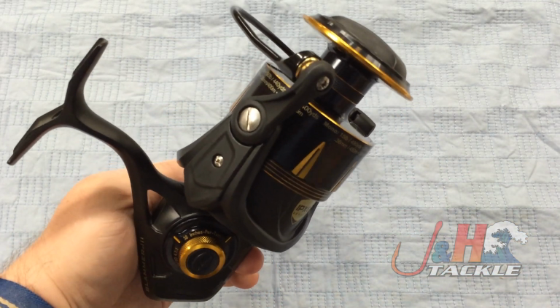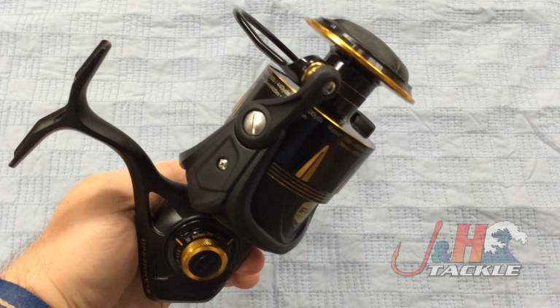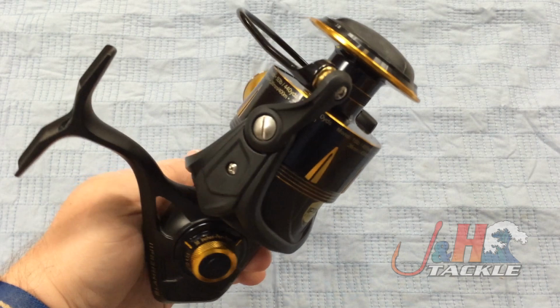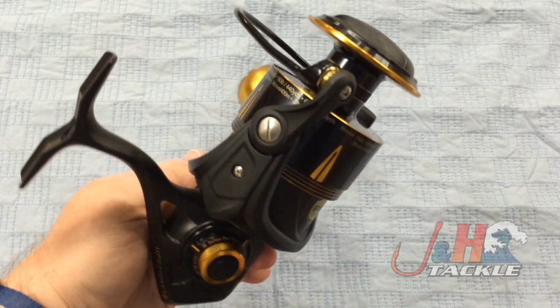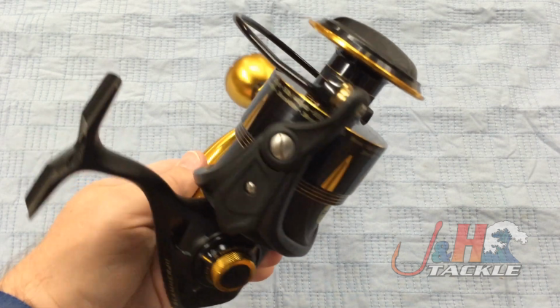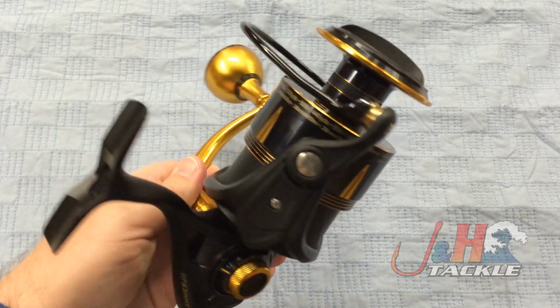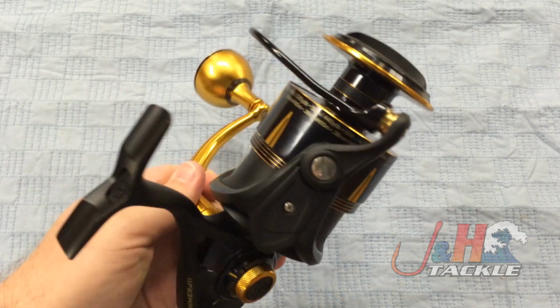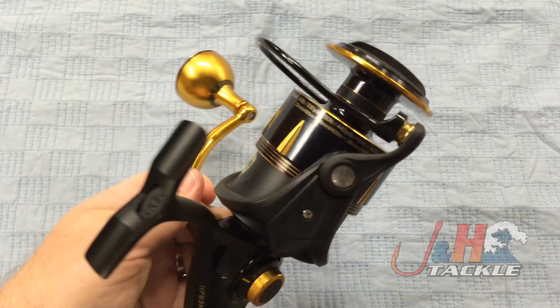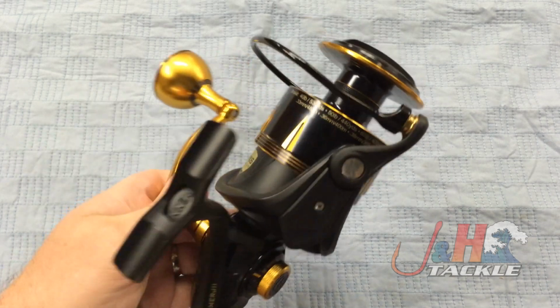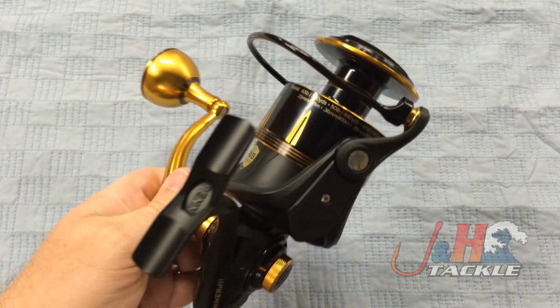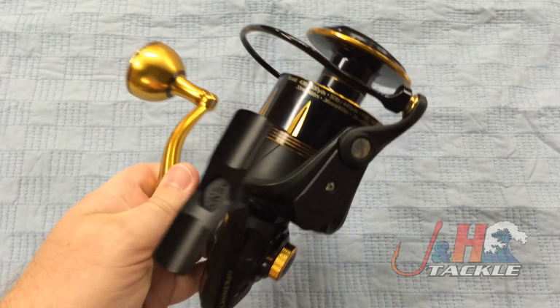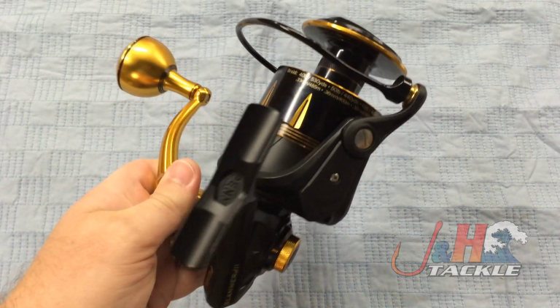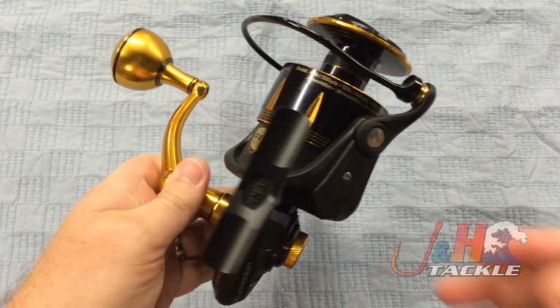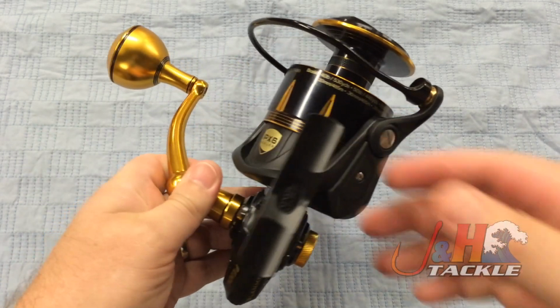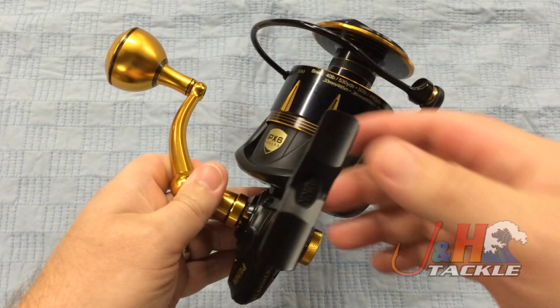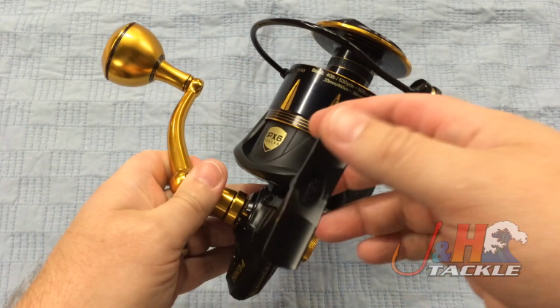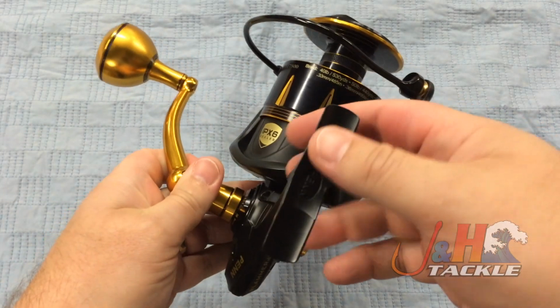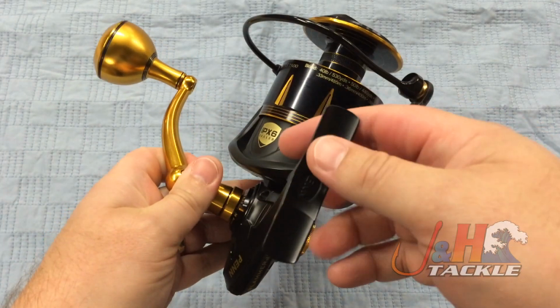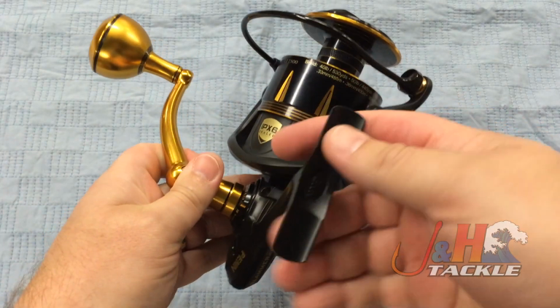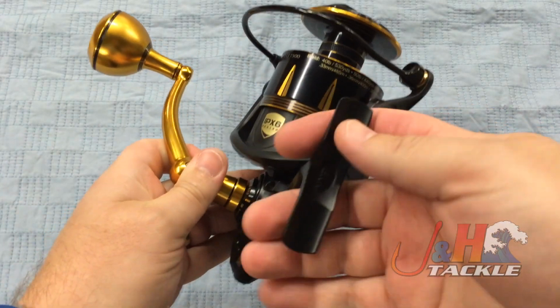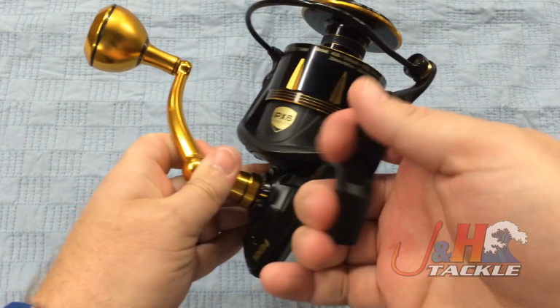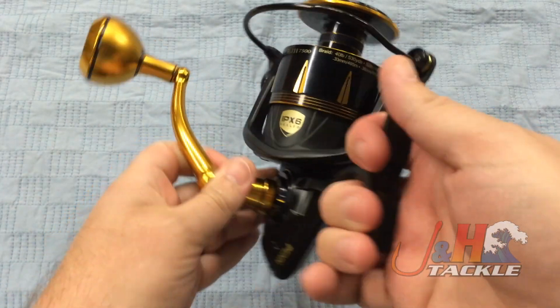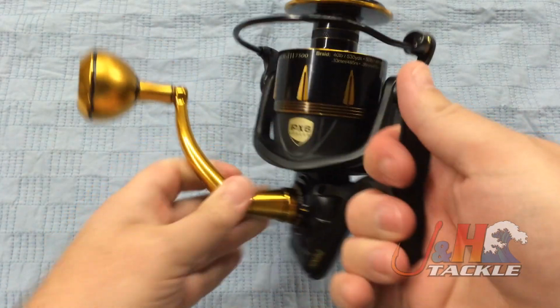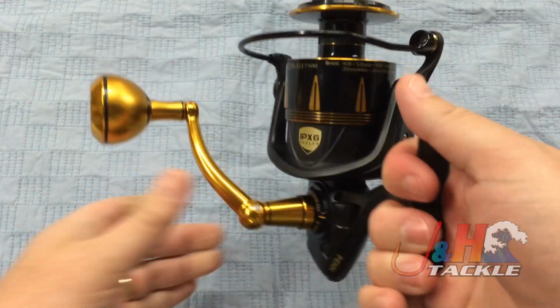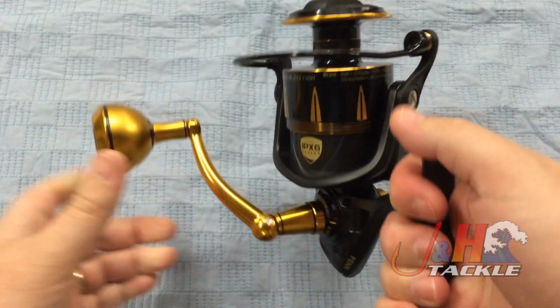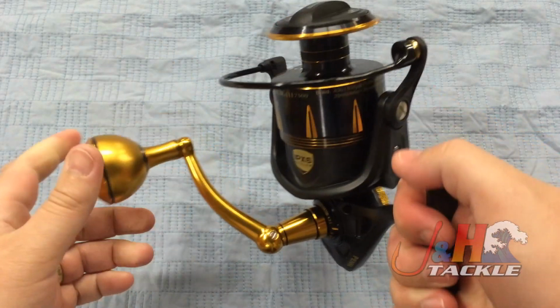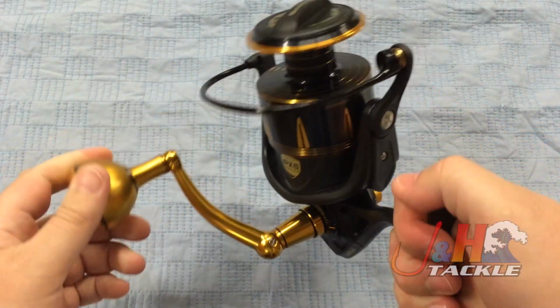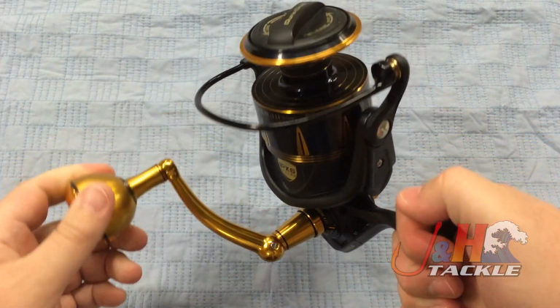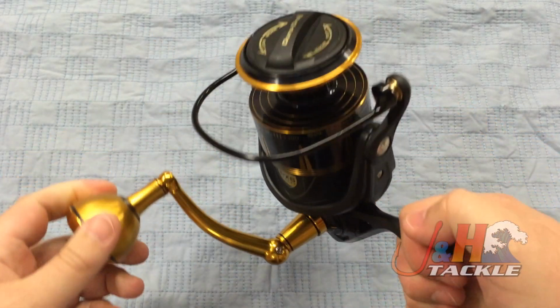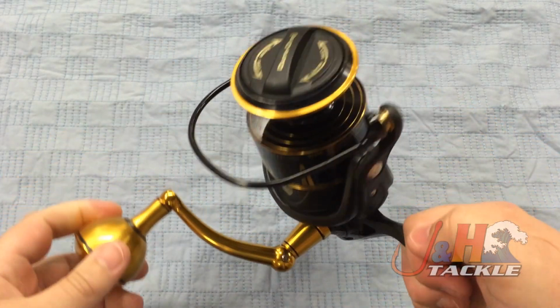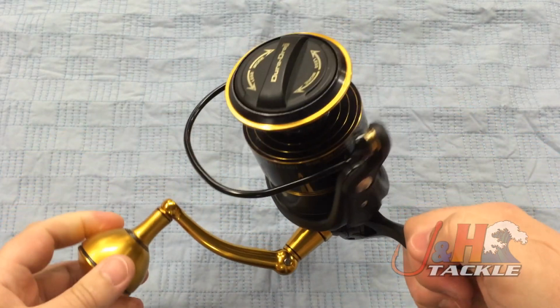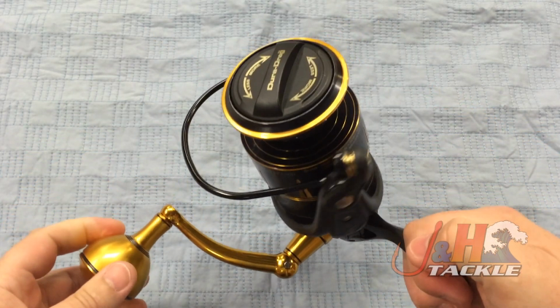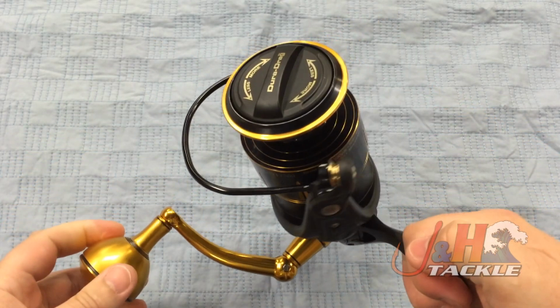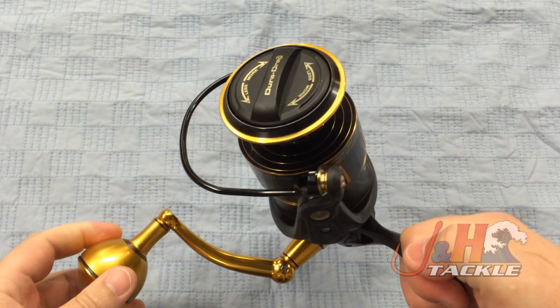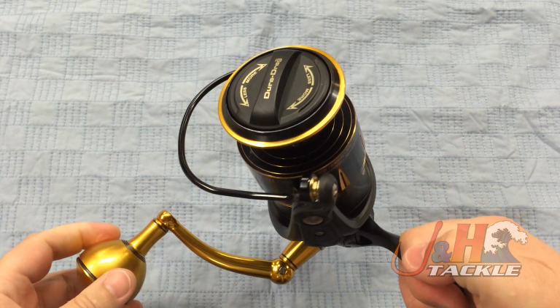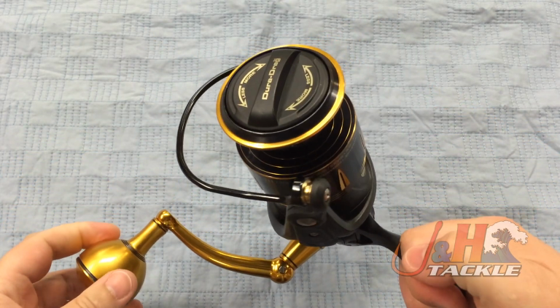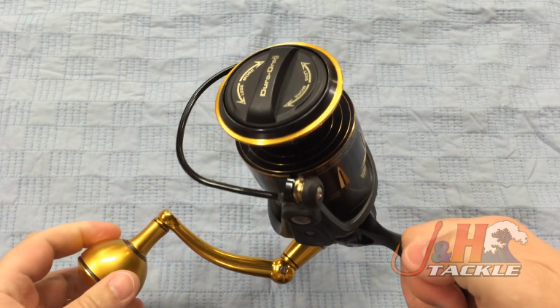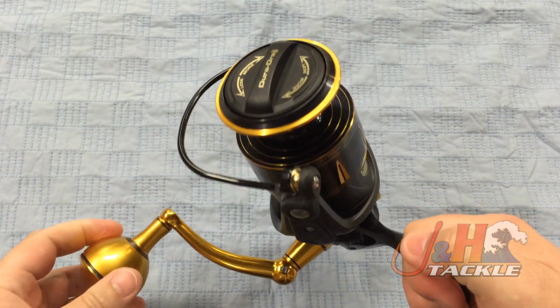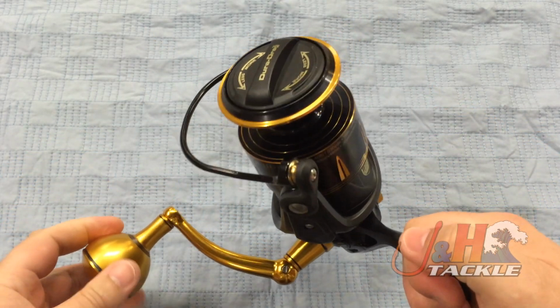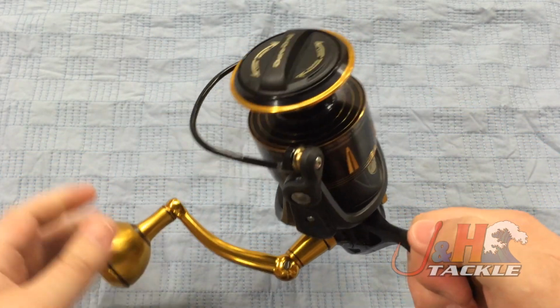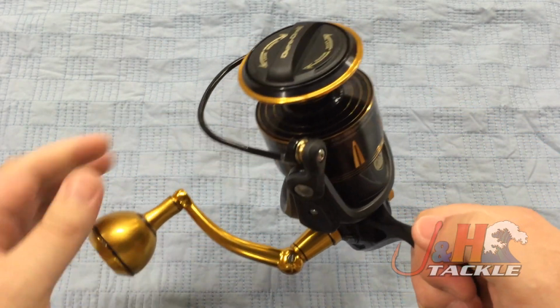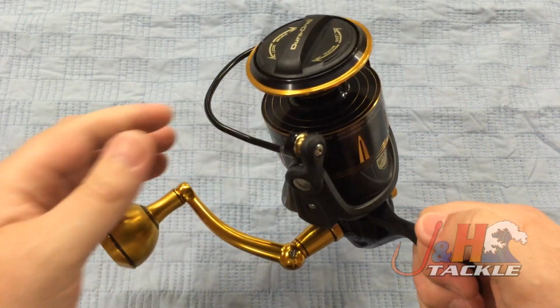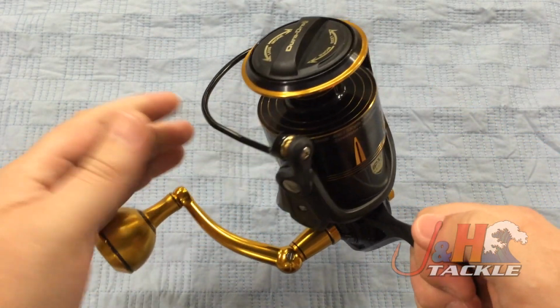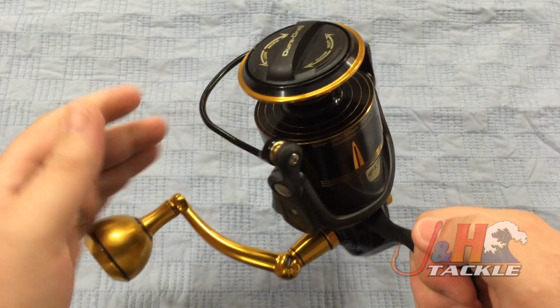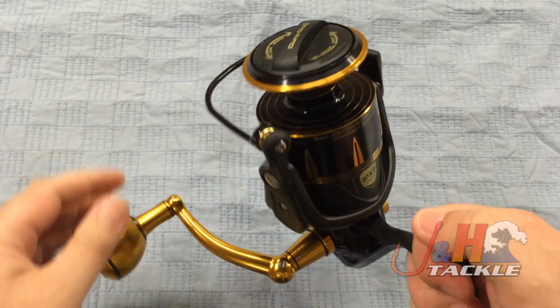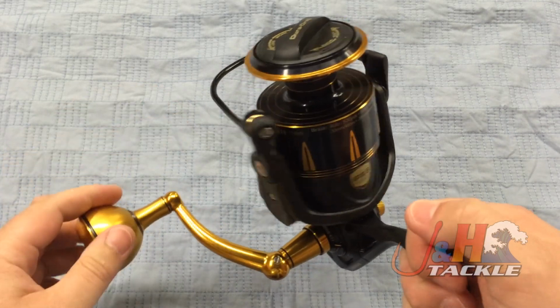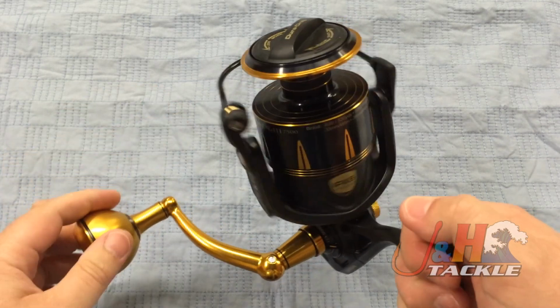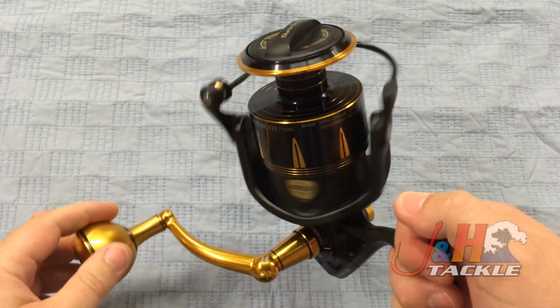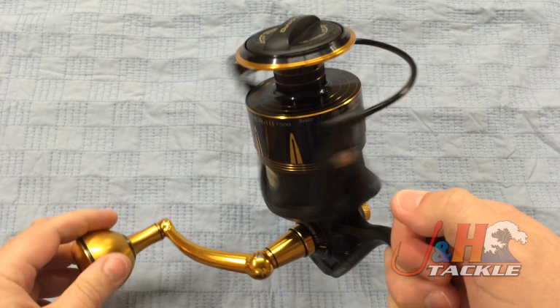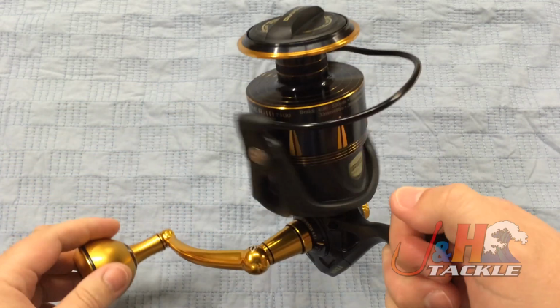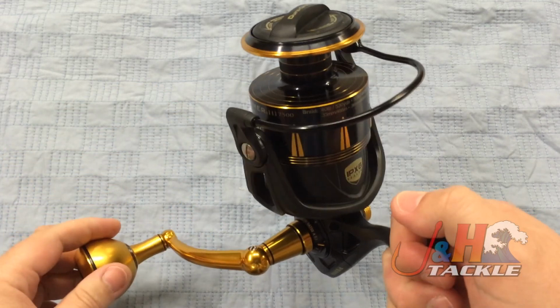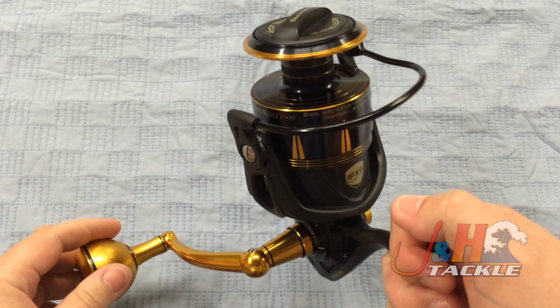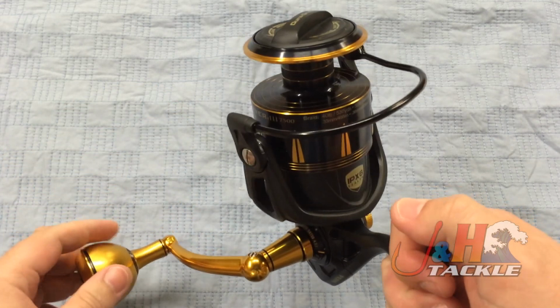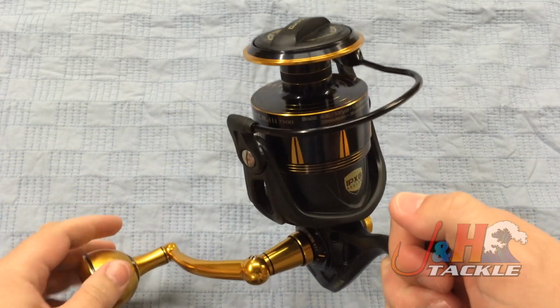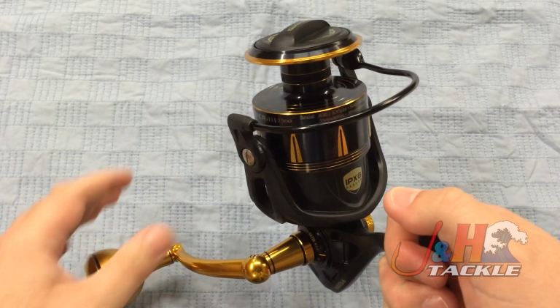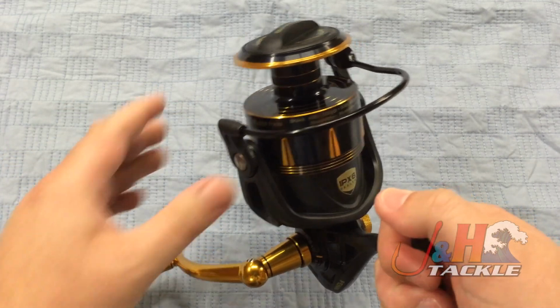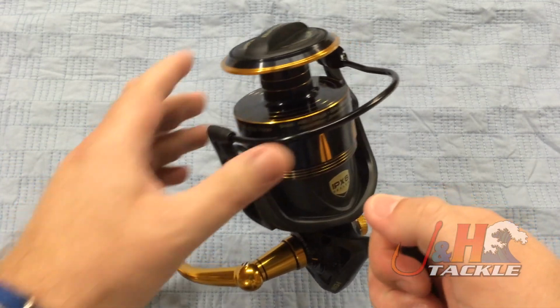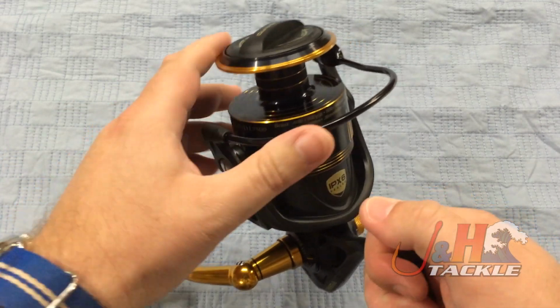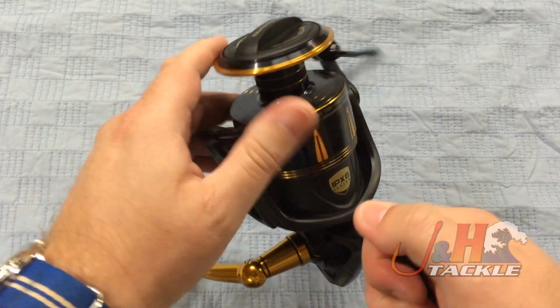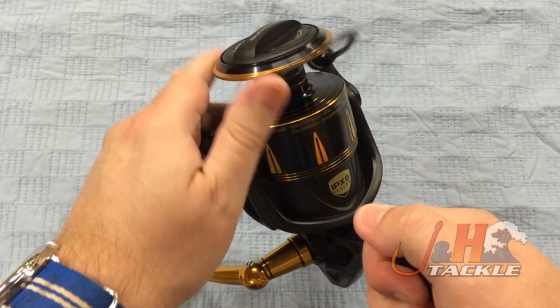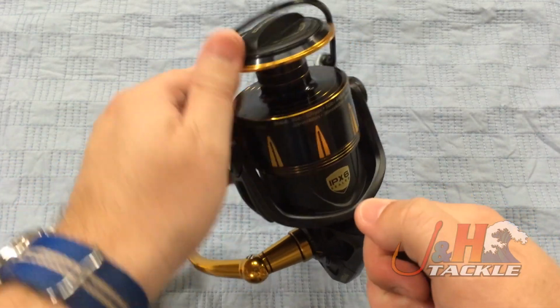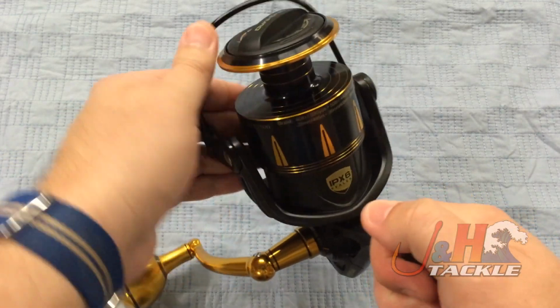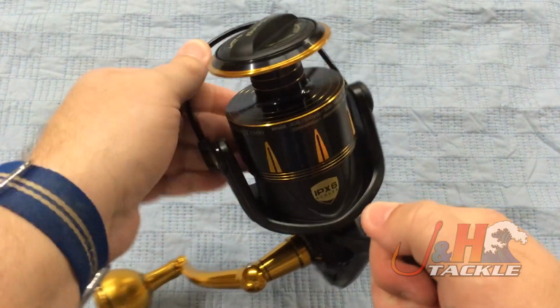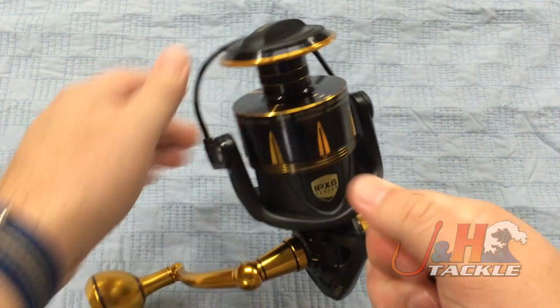It's going to hold 400 yards of 65-pound test braid, weighs in at 29.2 ounces. And like I said, everything is sealed, so you've got a waterproof drag system on there.